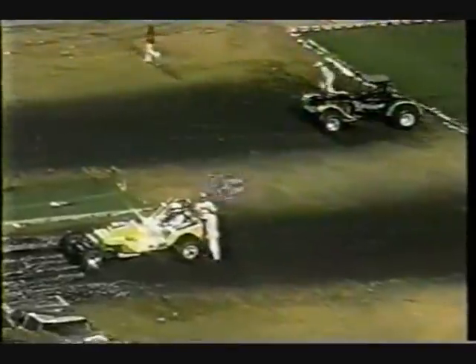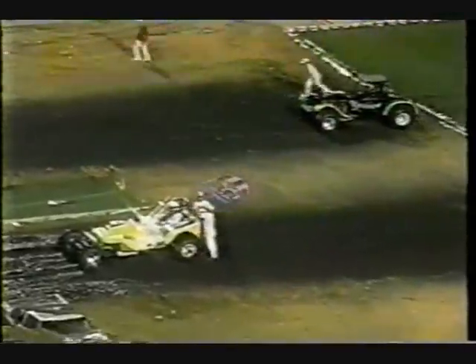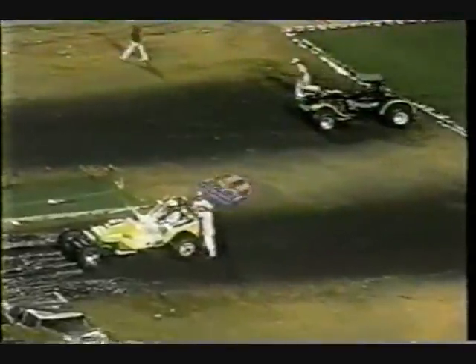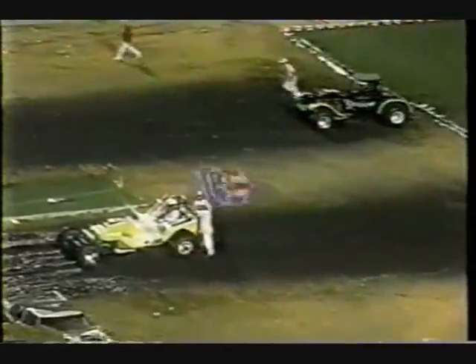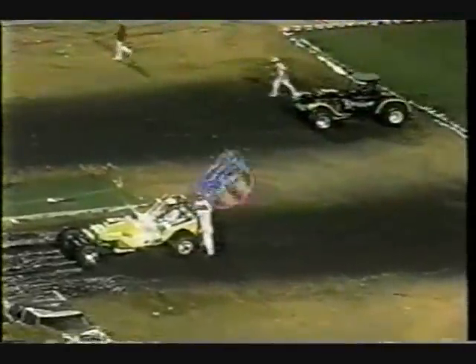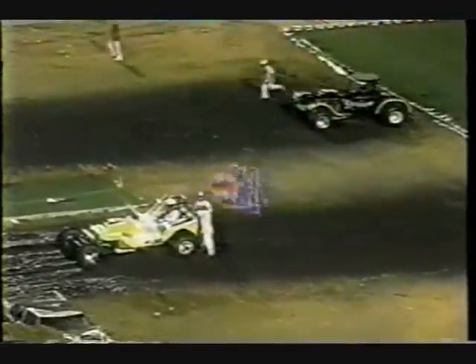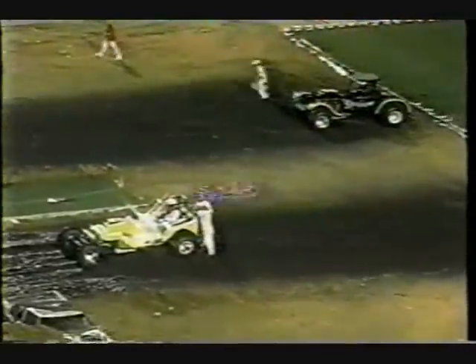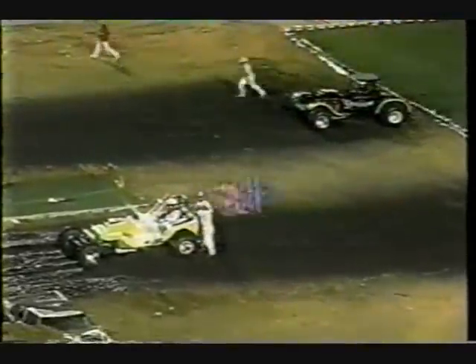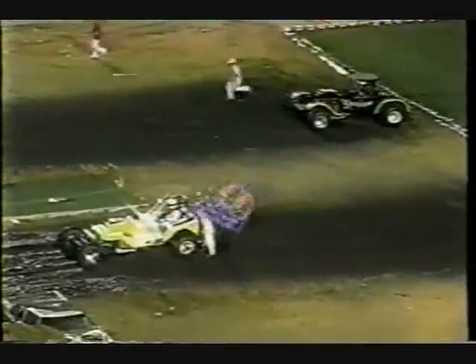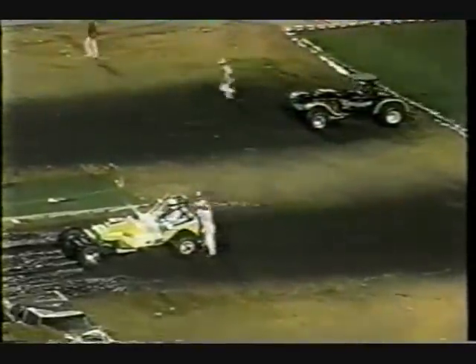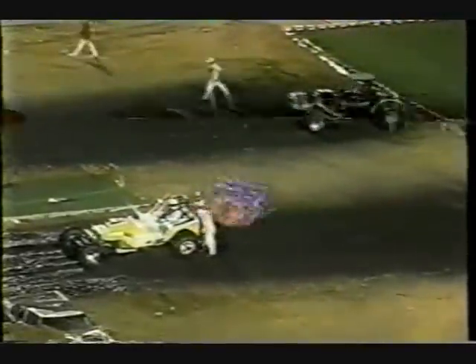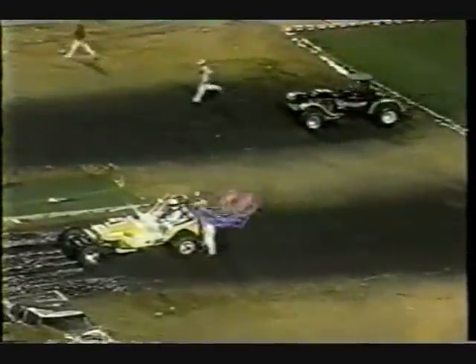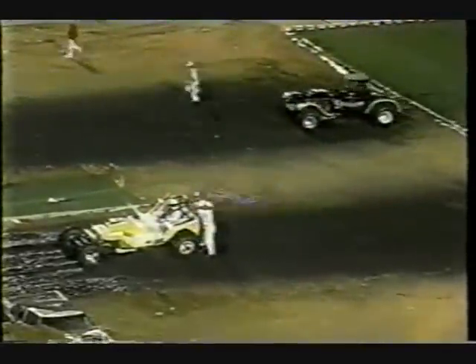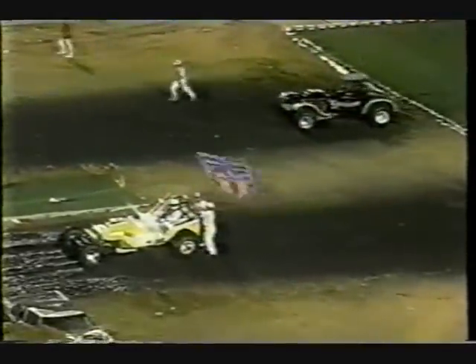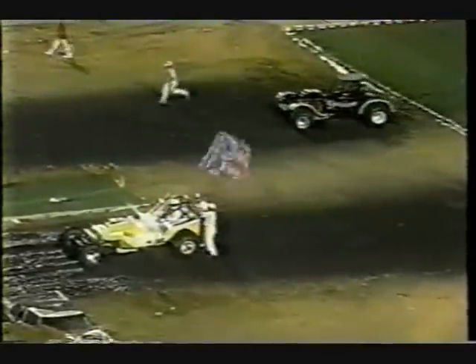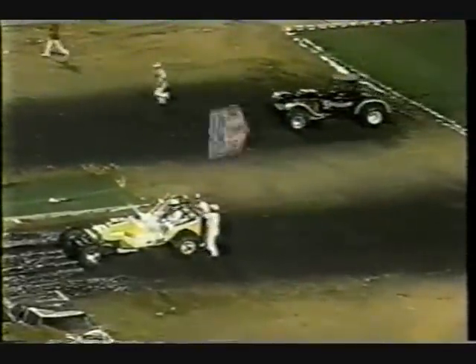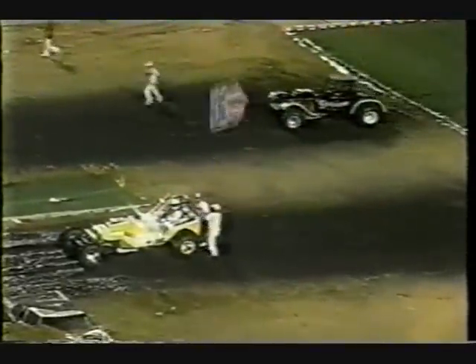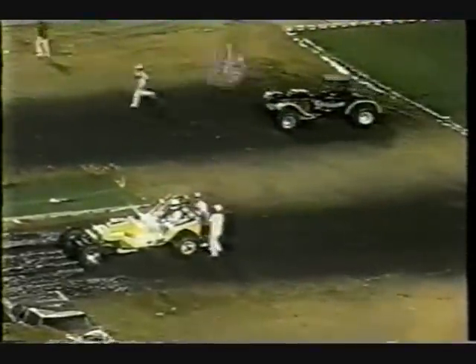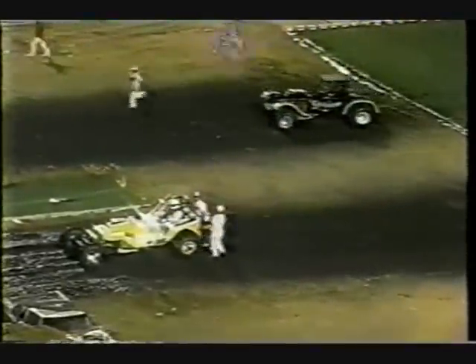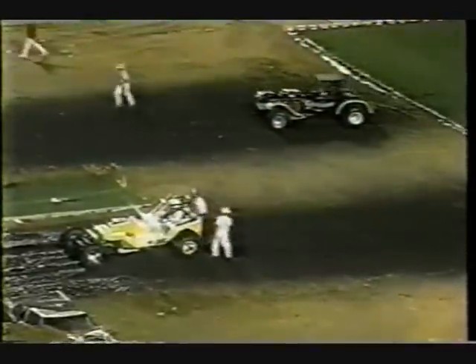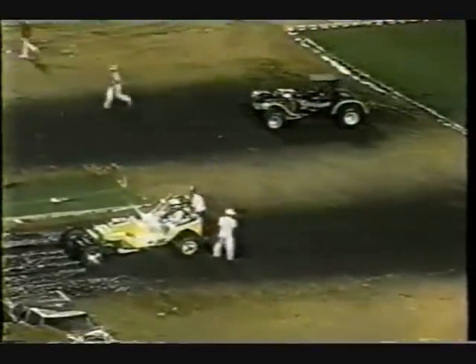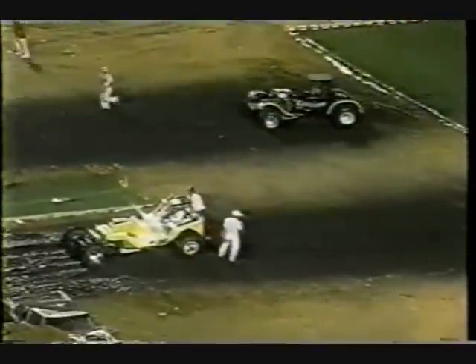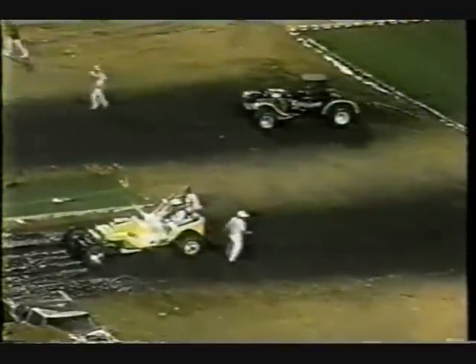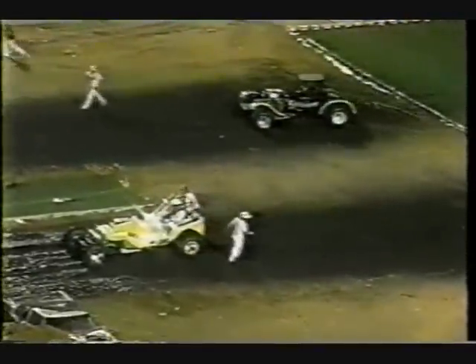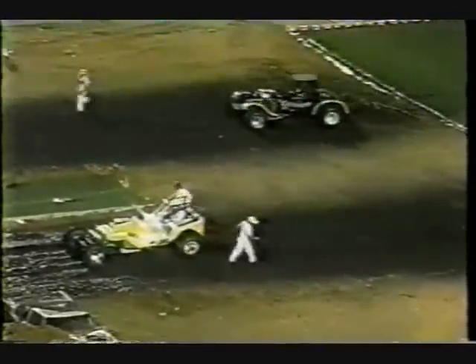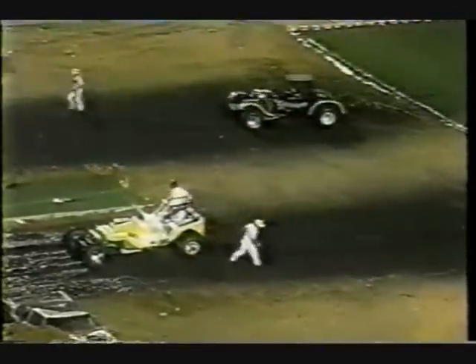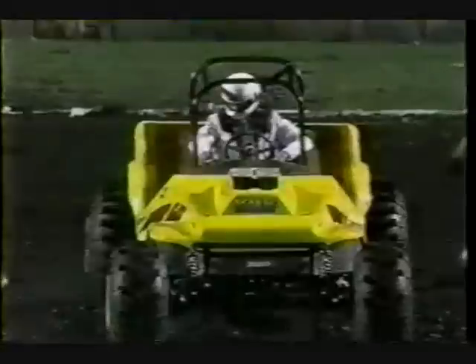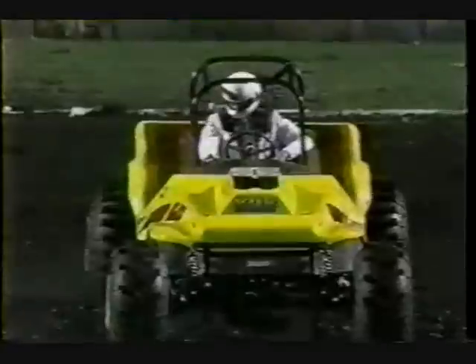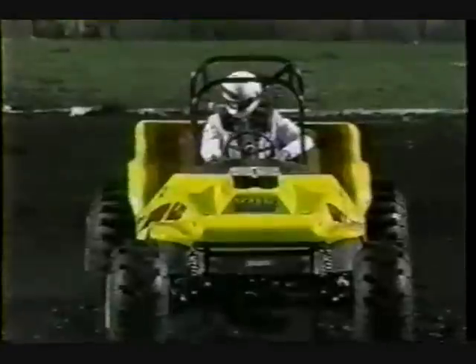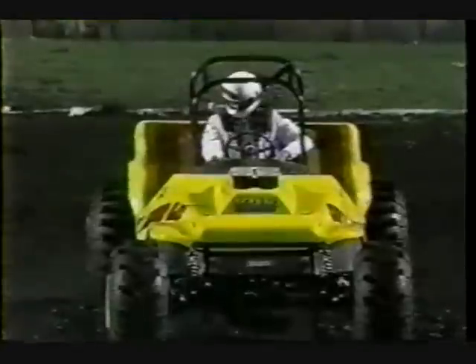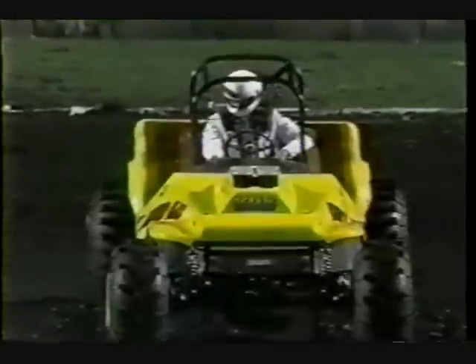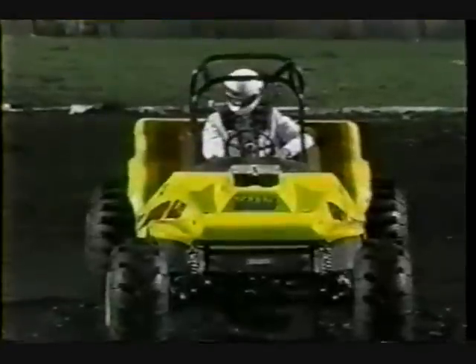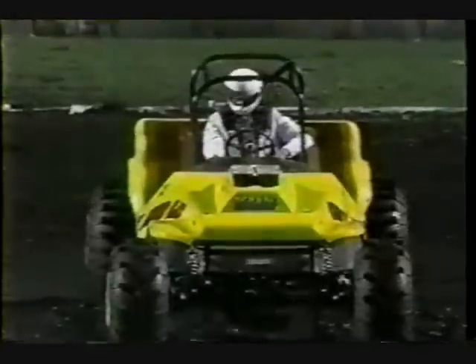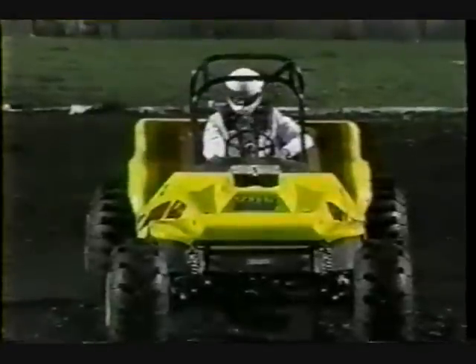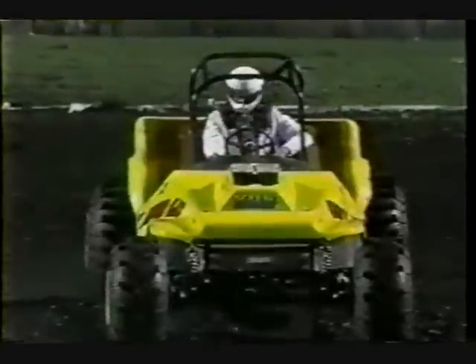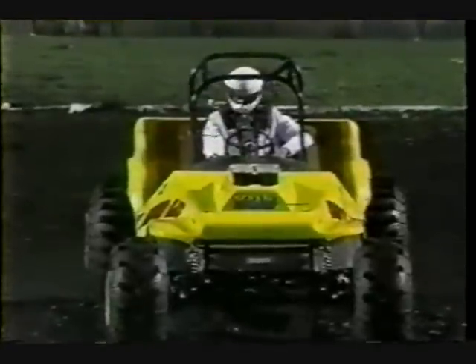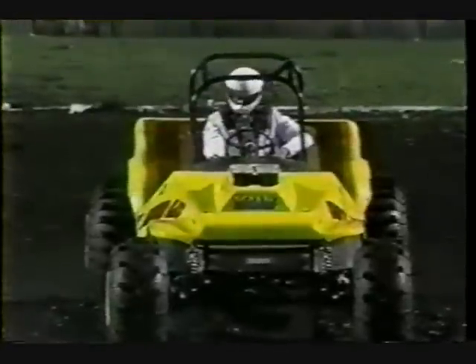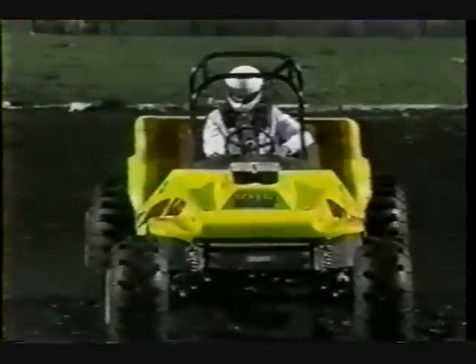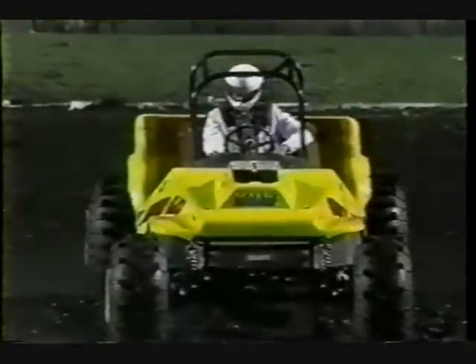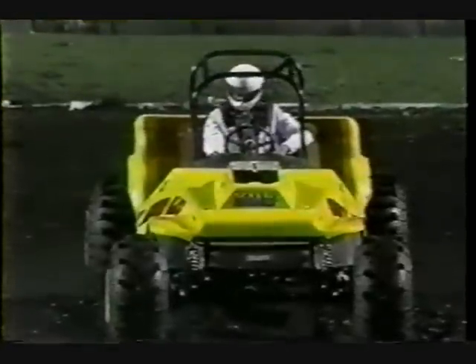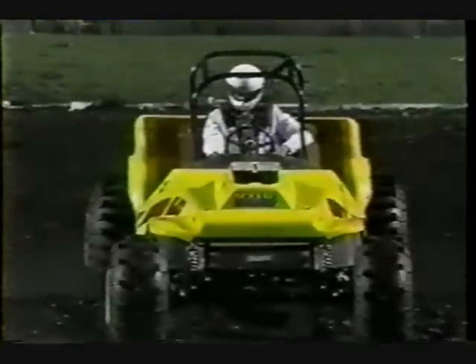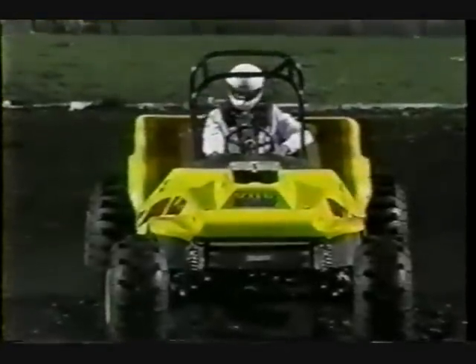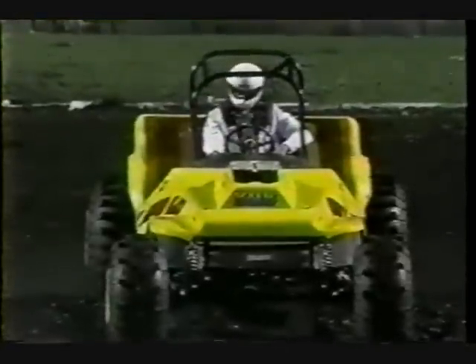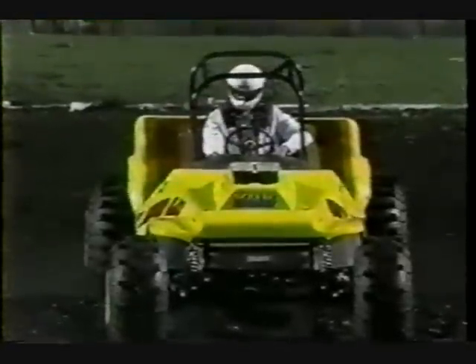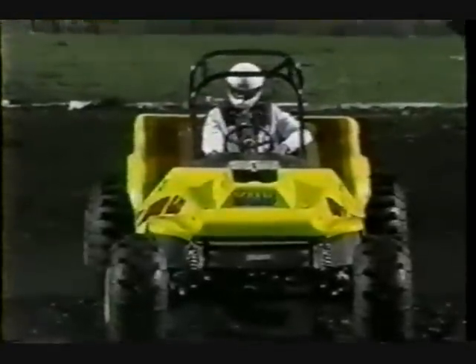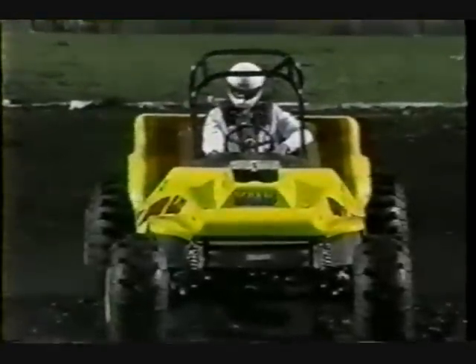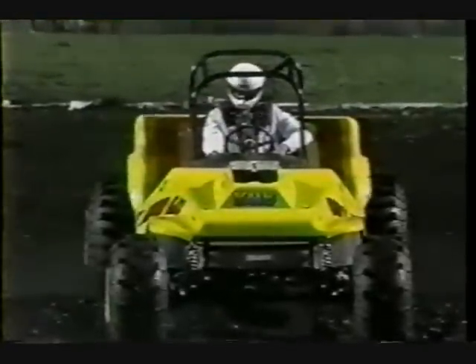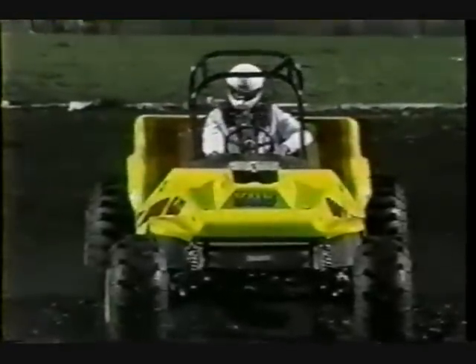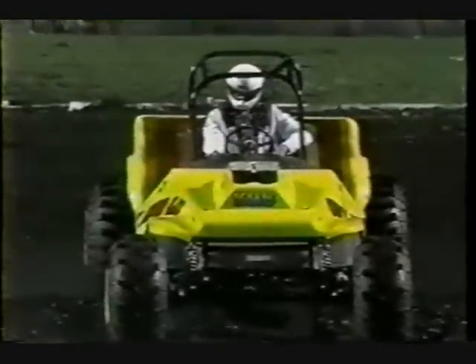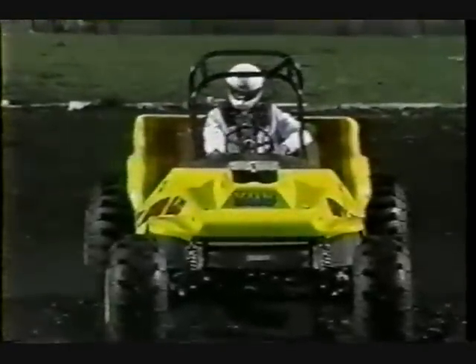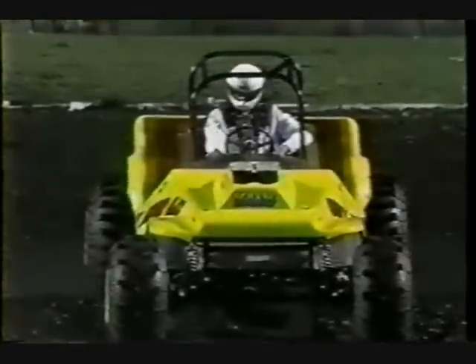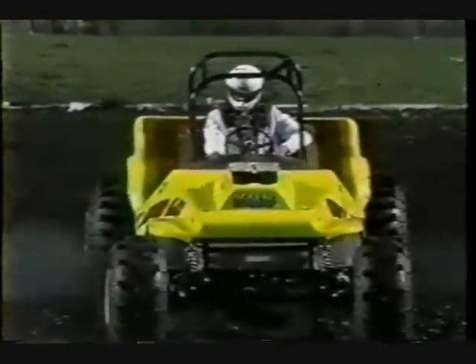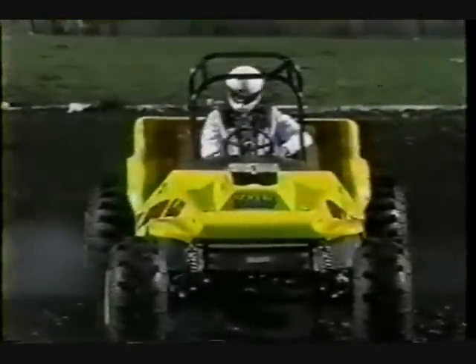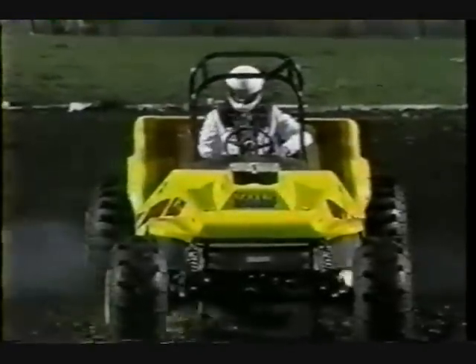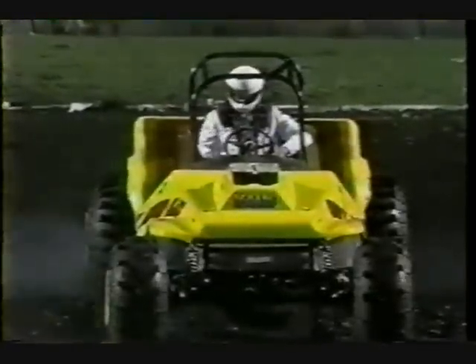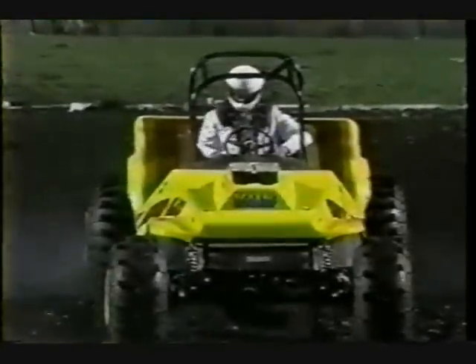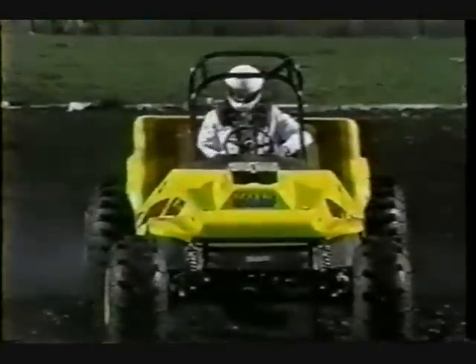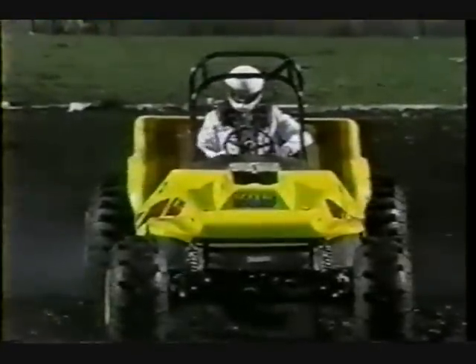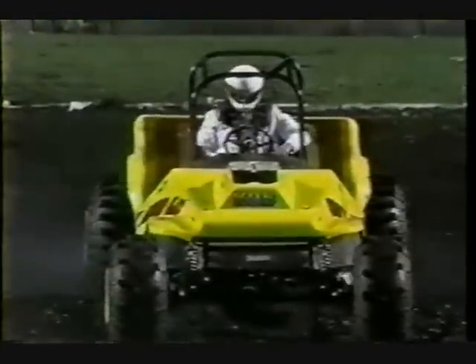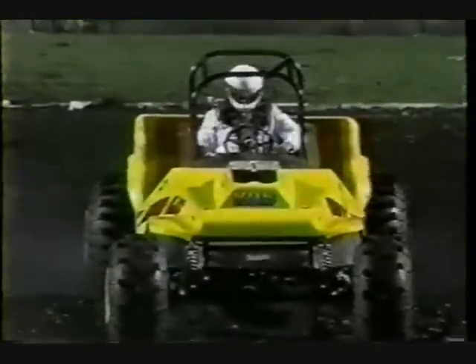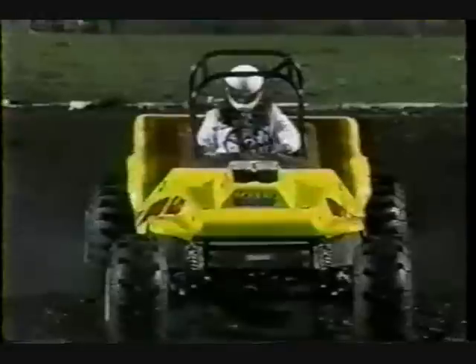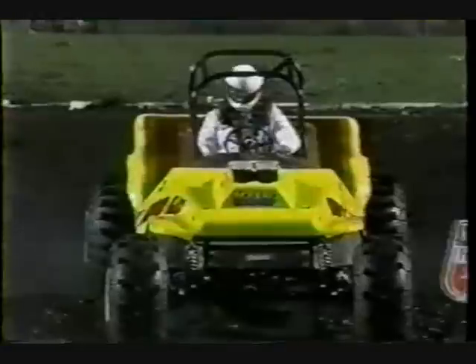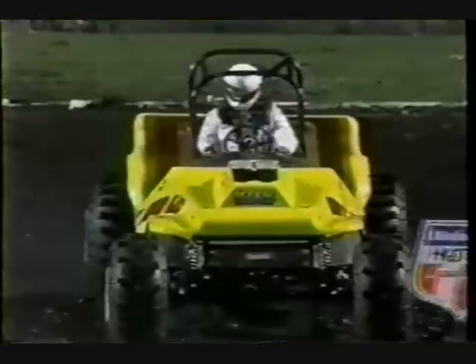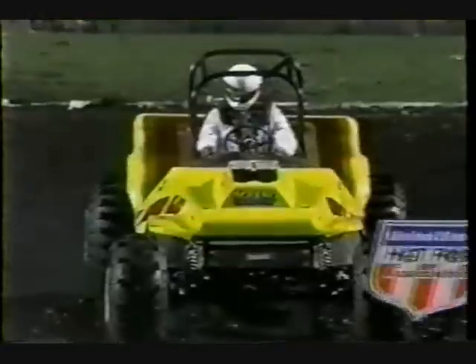Welcome to the stadium for the championship final round in the supermodified unlimited mud racing division here at the U.S. Parliament Association Super Bowl of Motorsports.